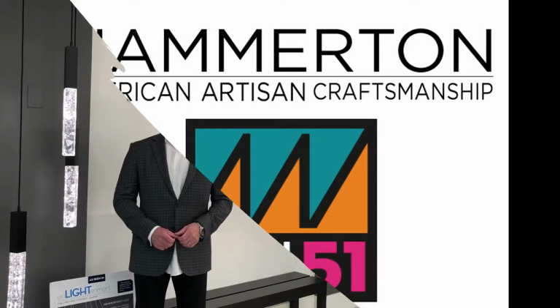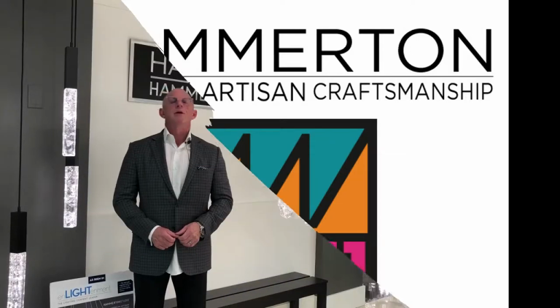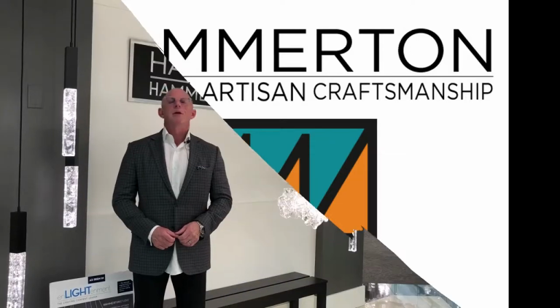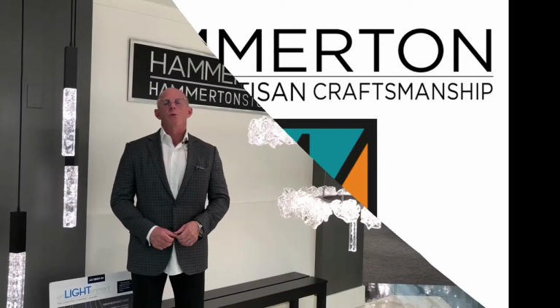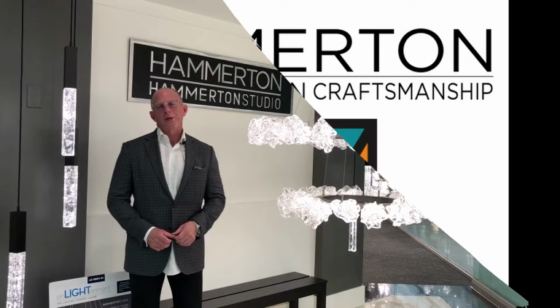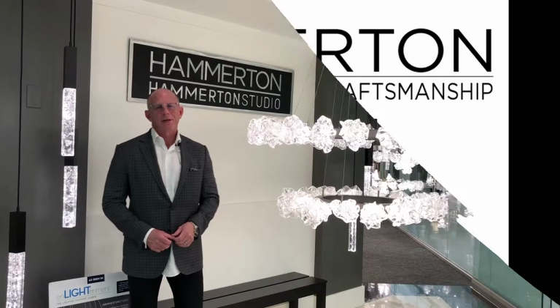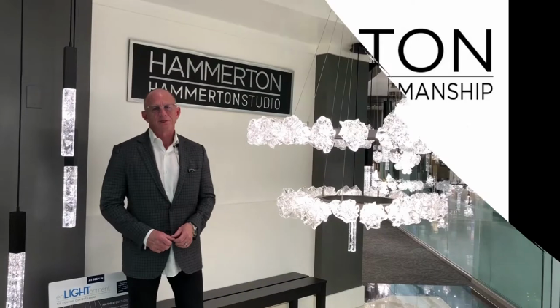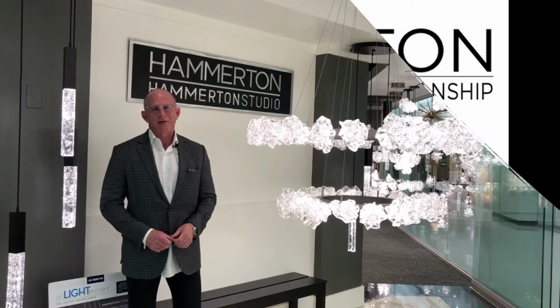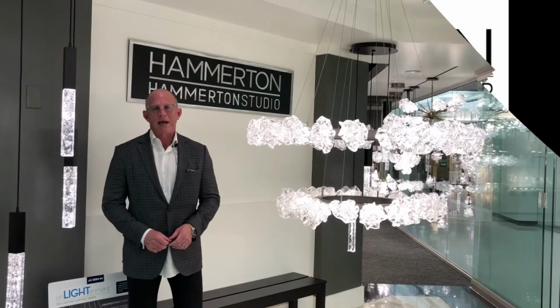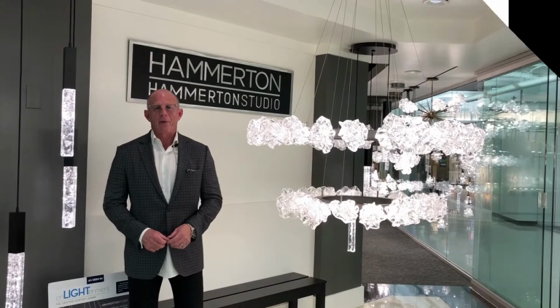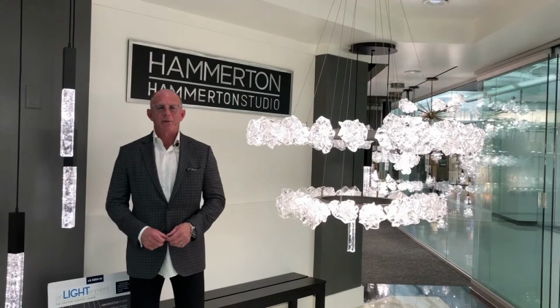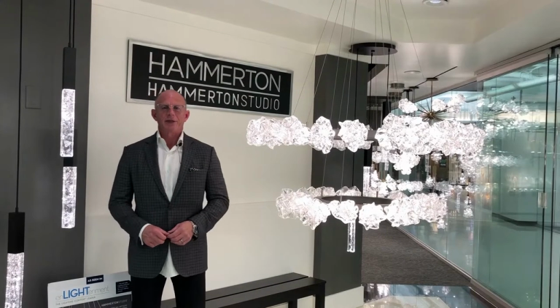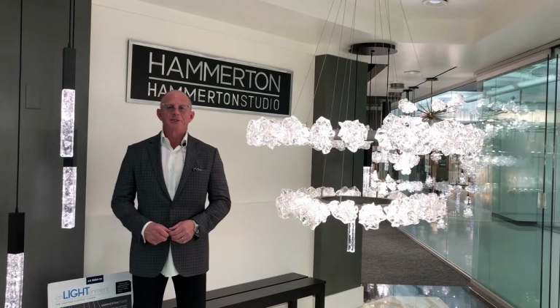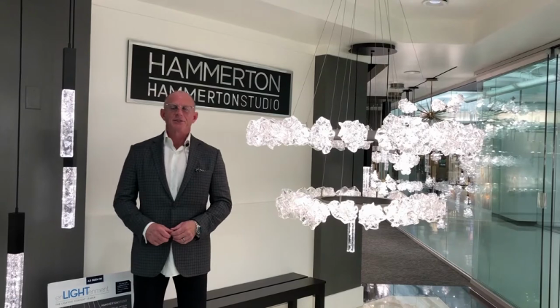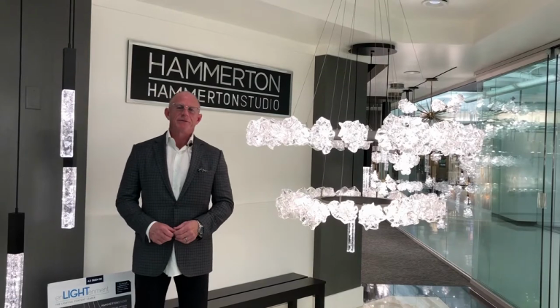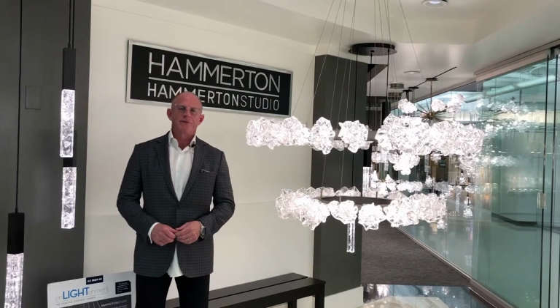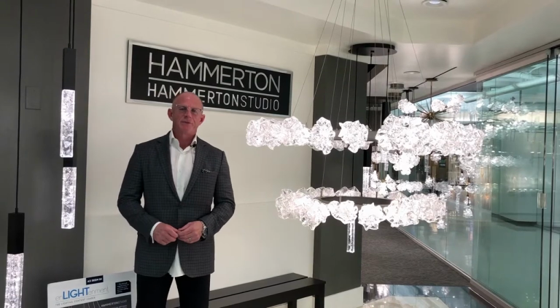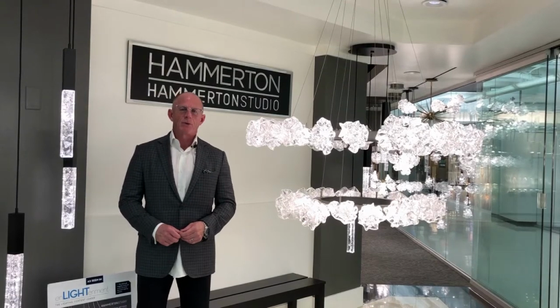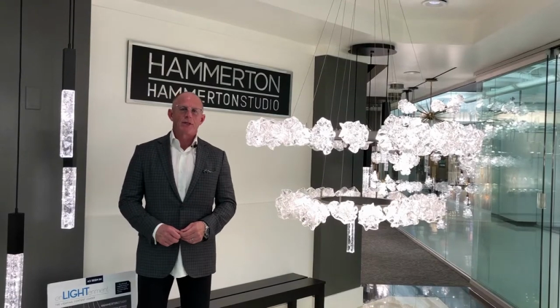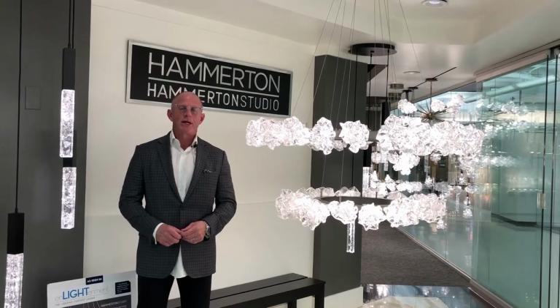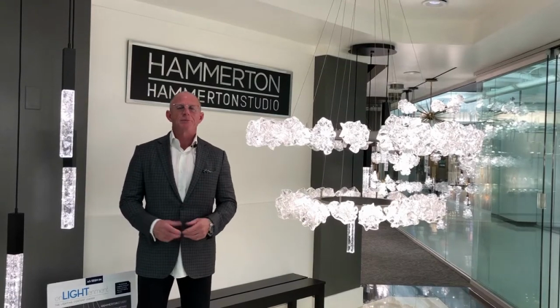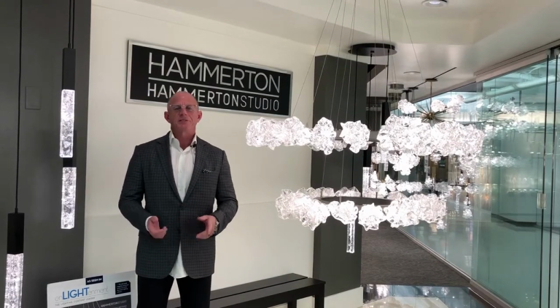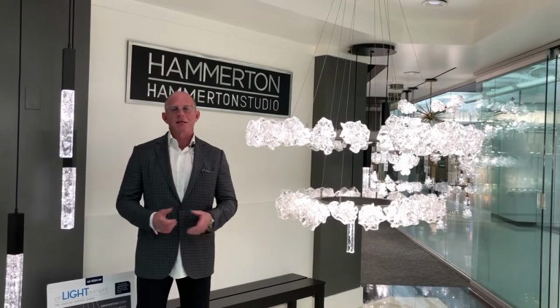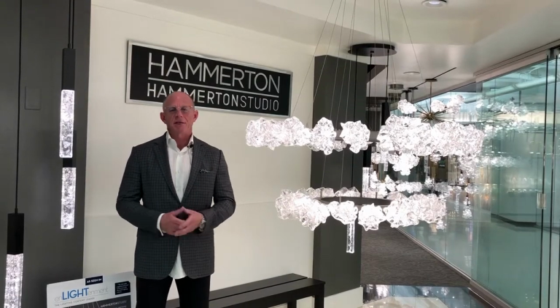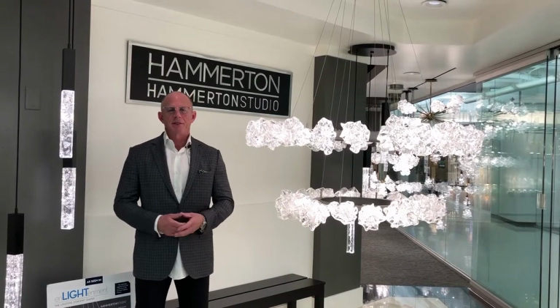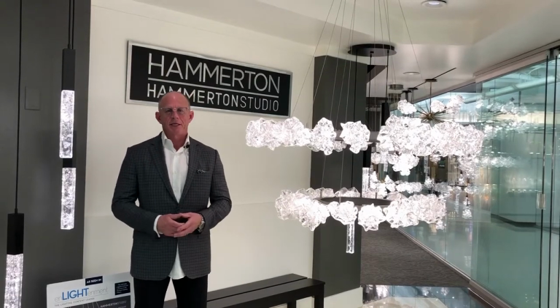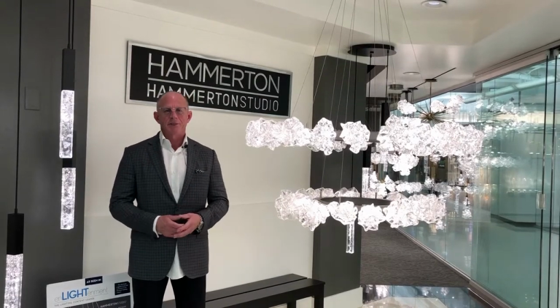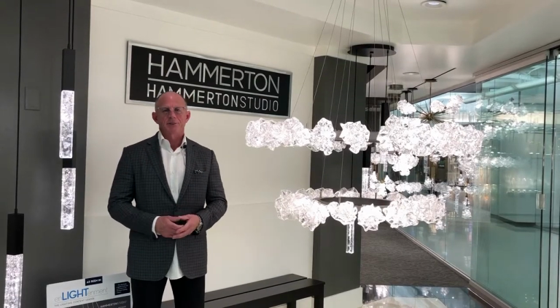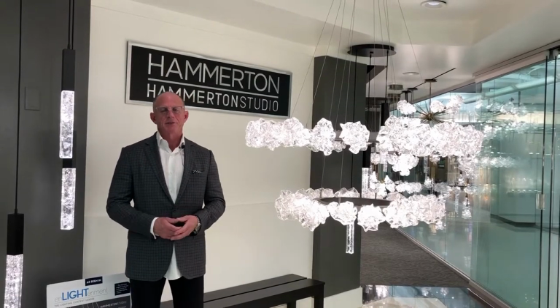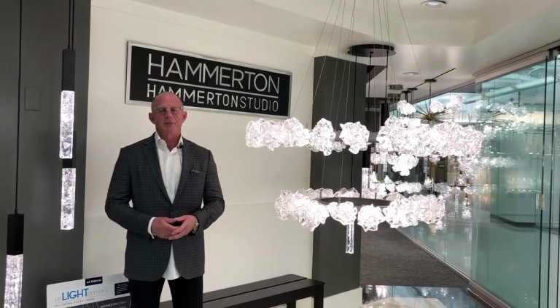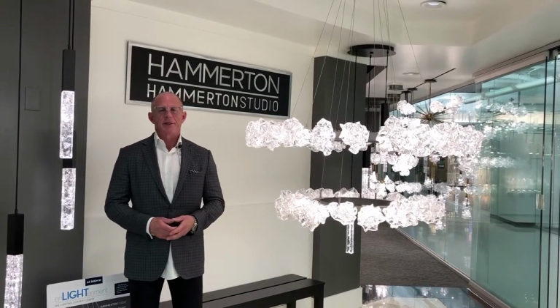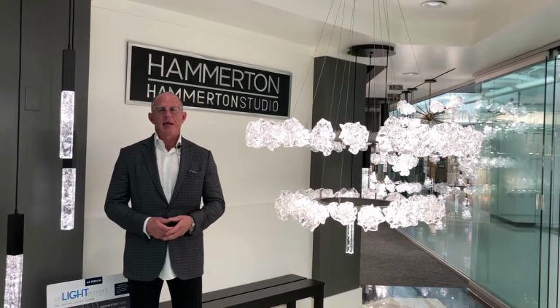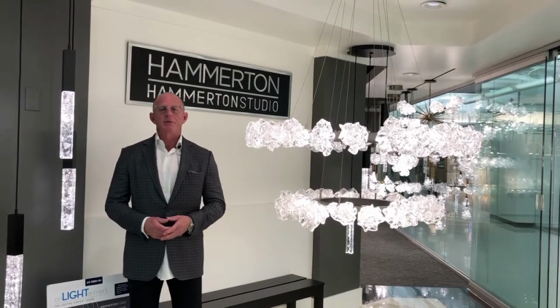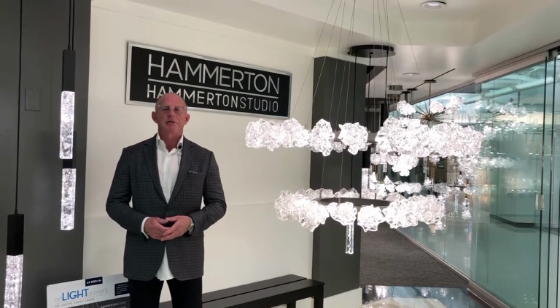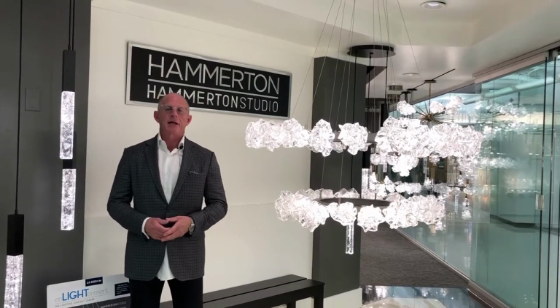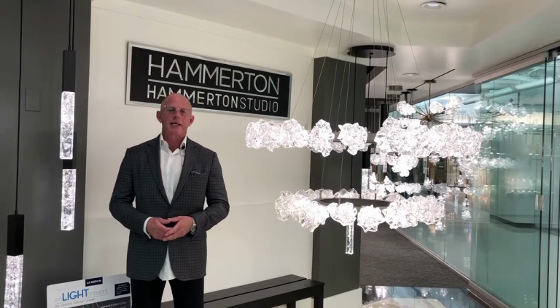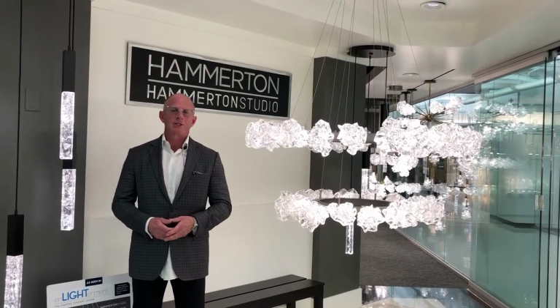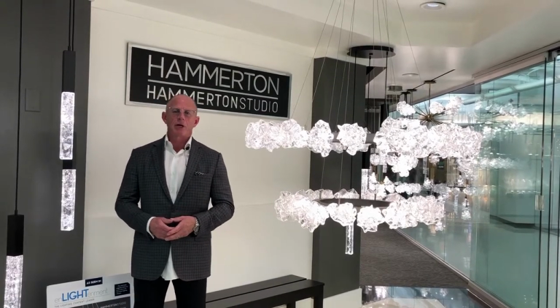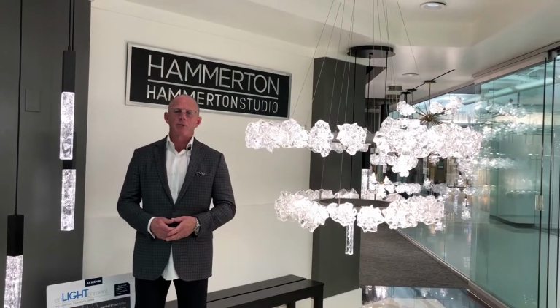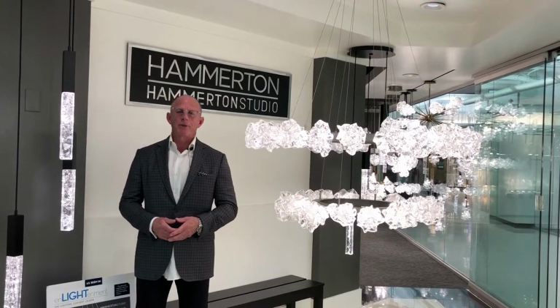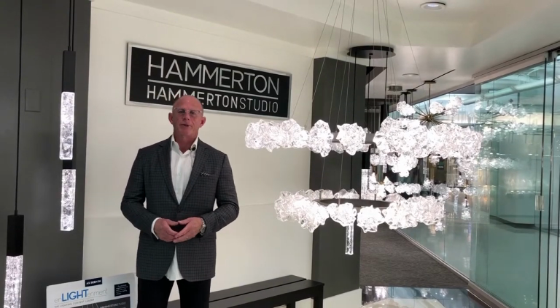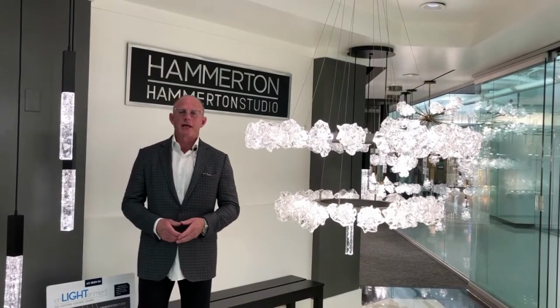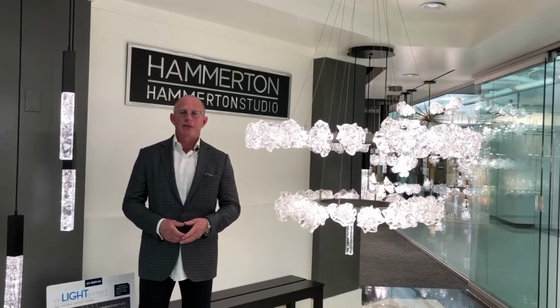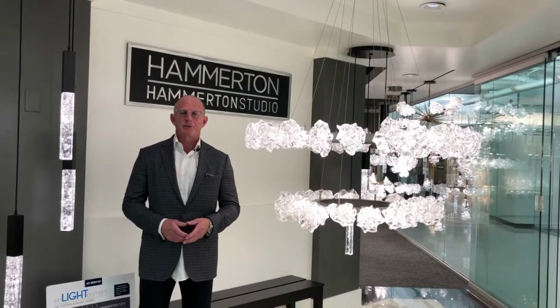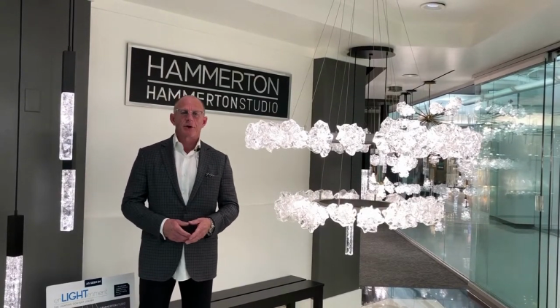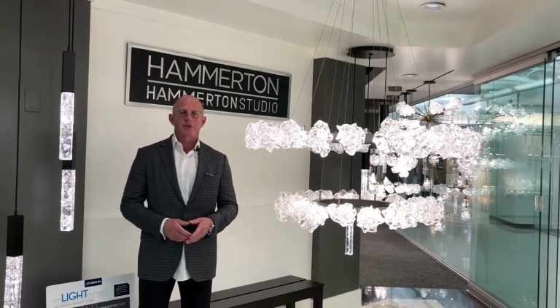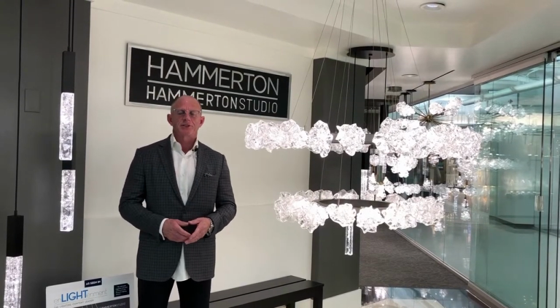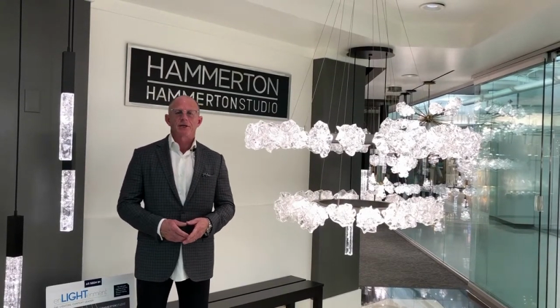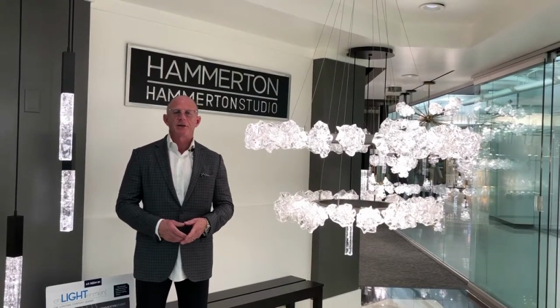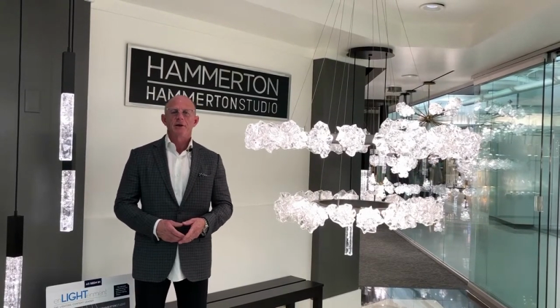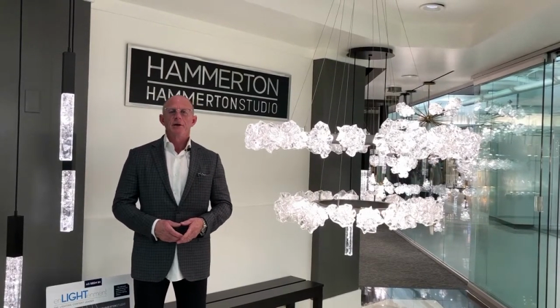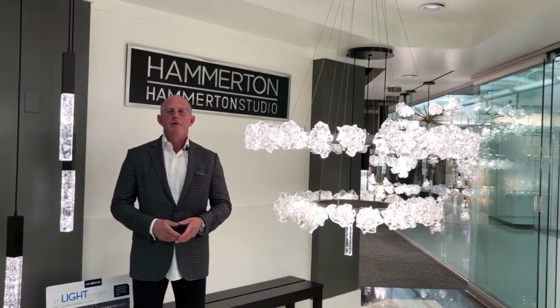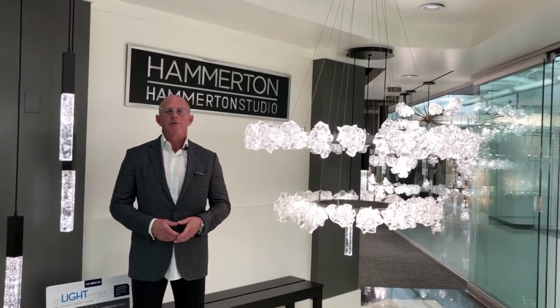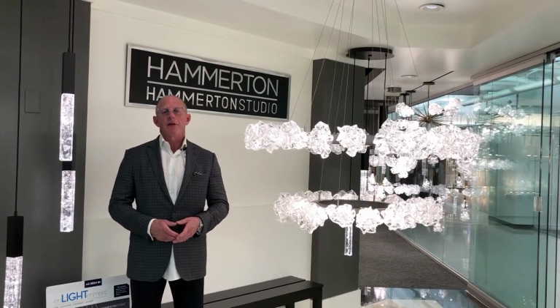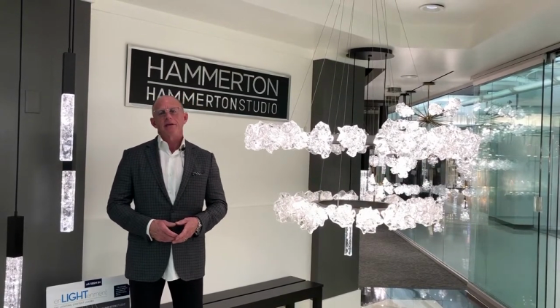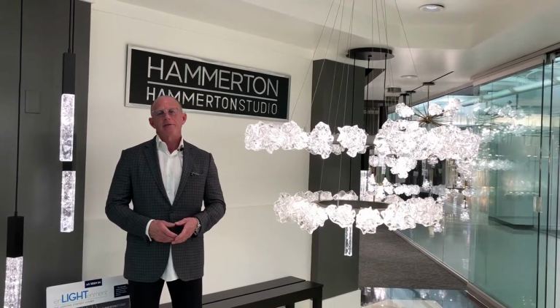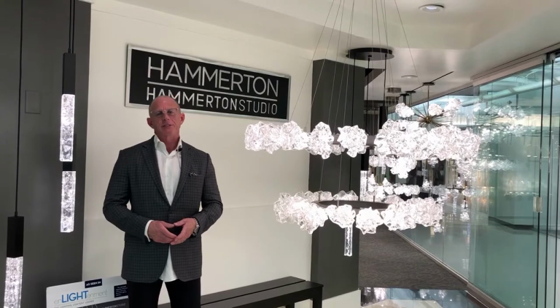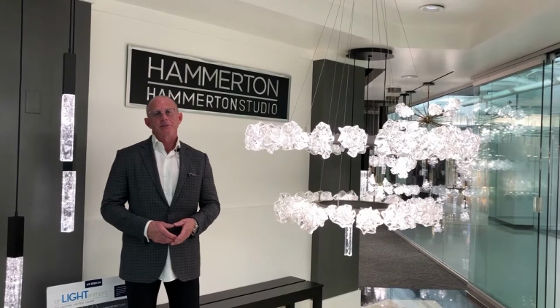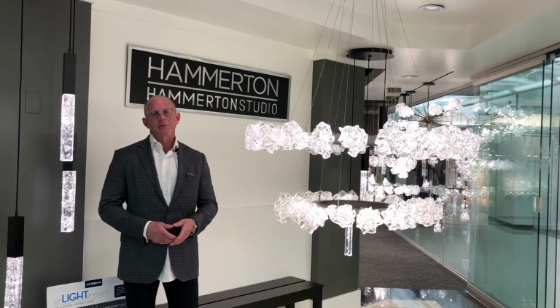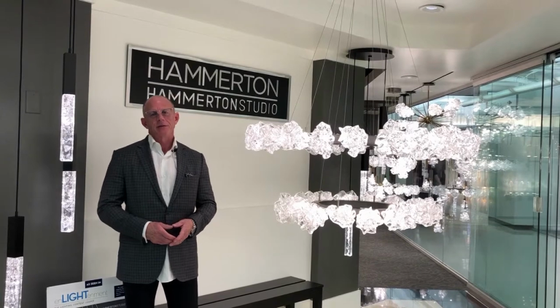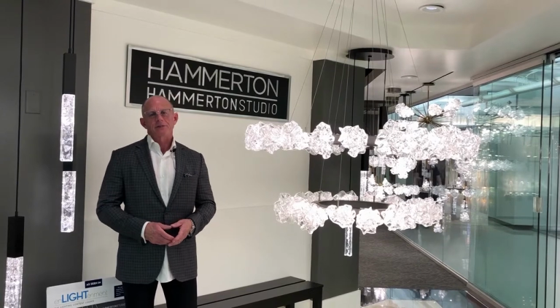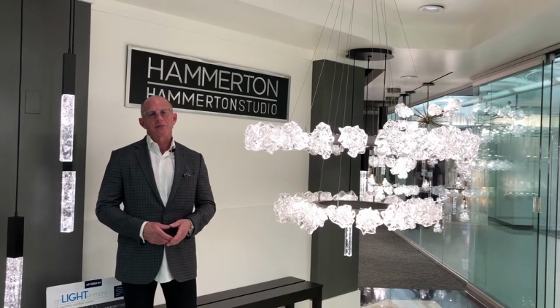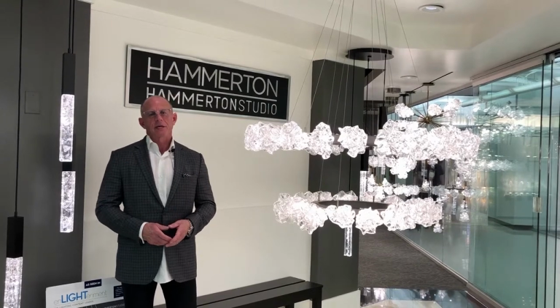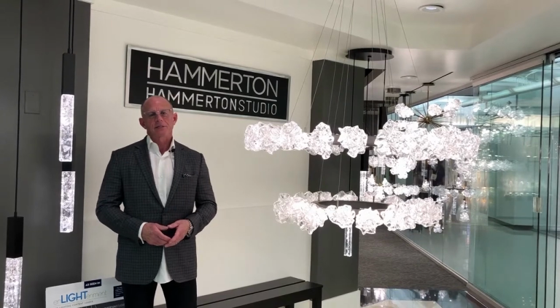Good morning, I'm John Howard with Agency 51, and I'm standing in the entrance to the Hamilton Lighting showroom at the Dallas Market Center for Lightovation 2019.